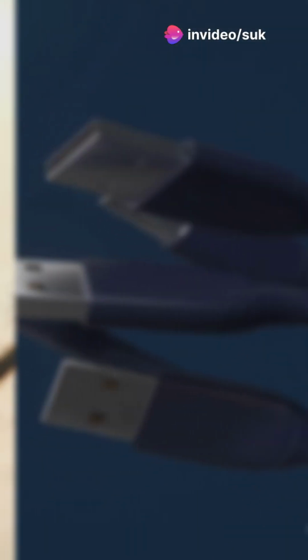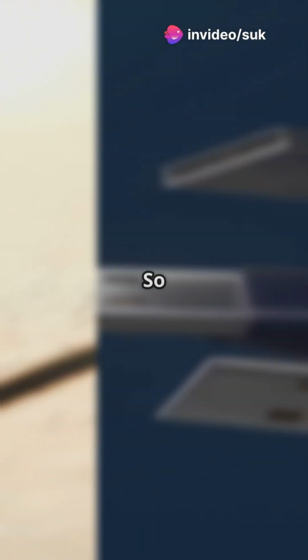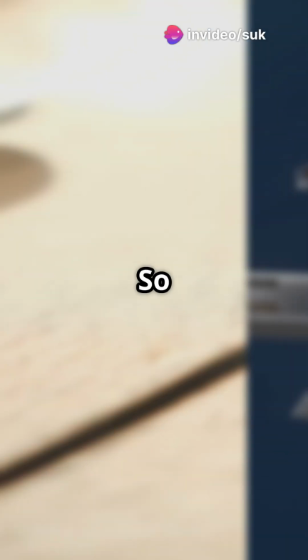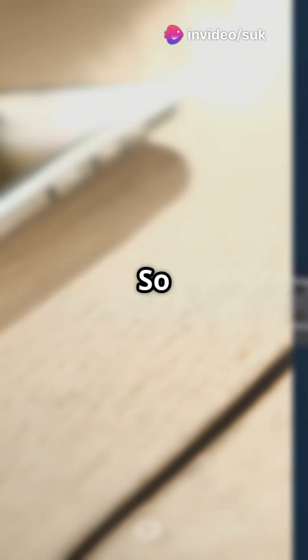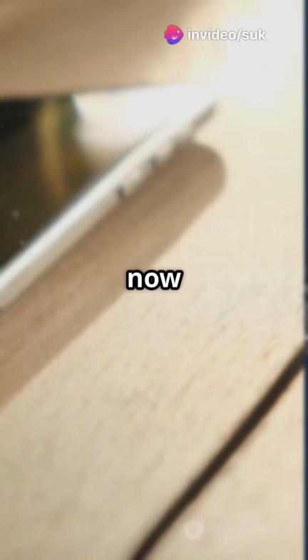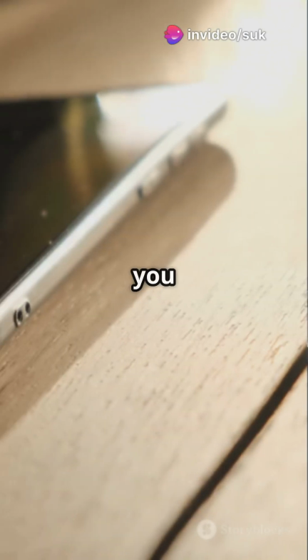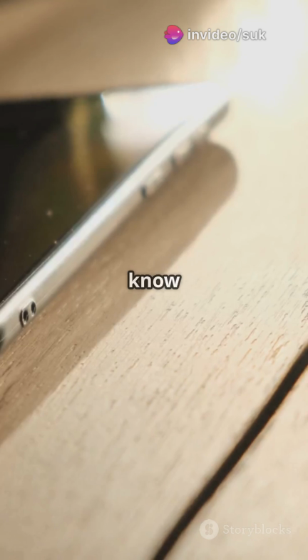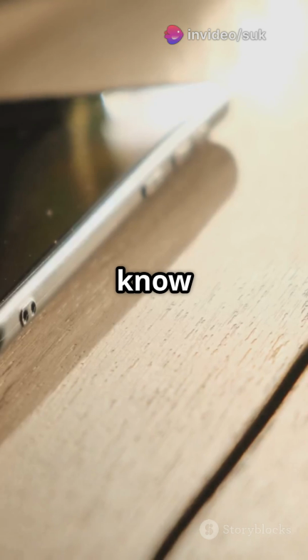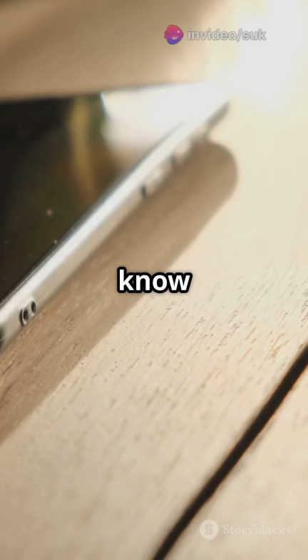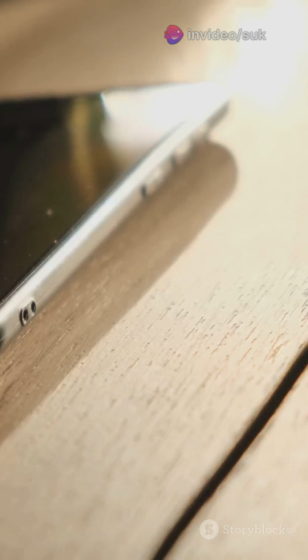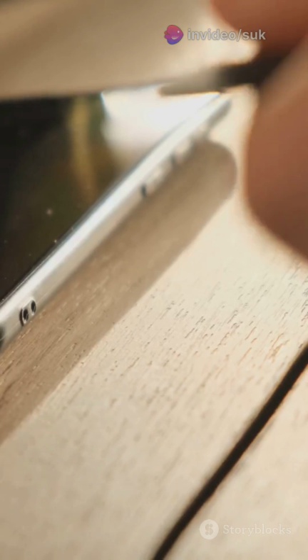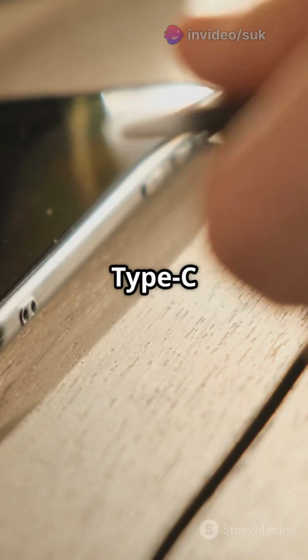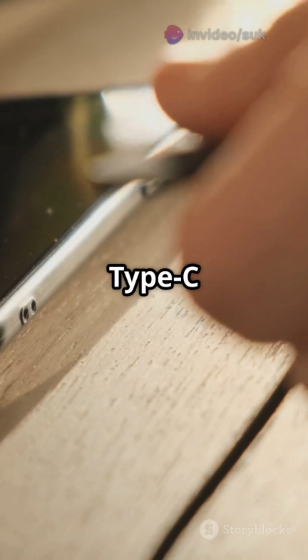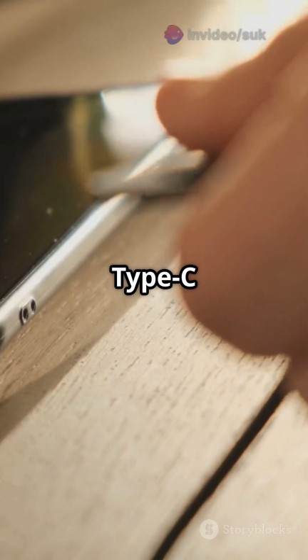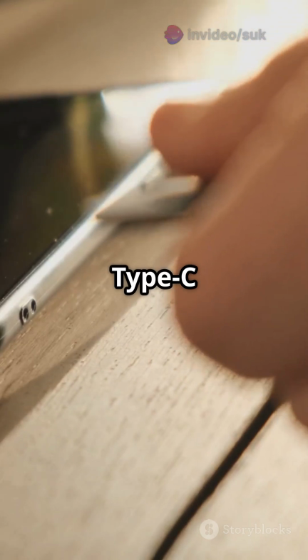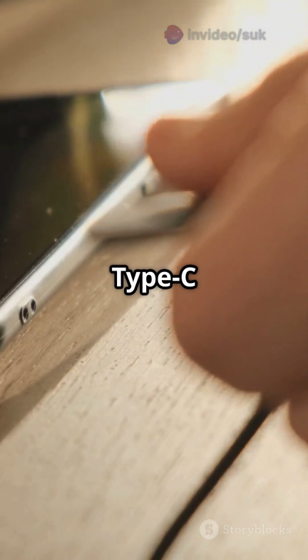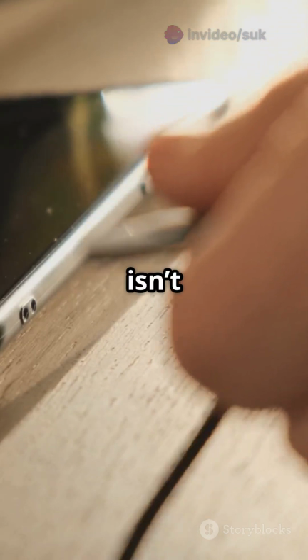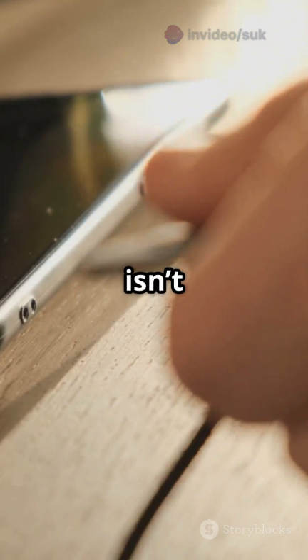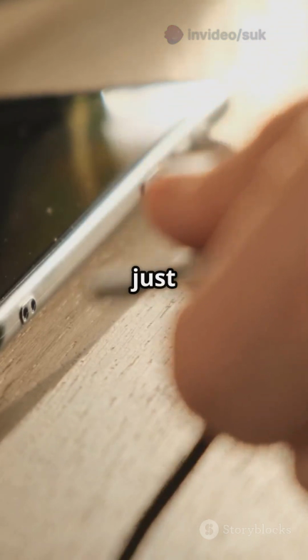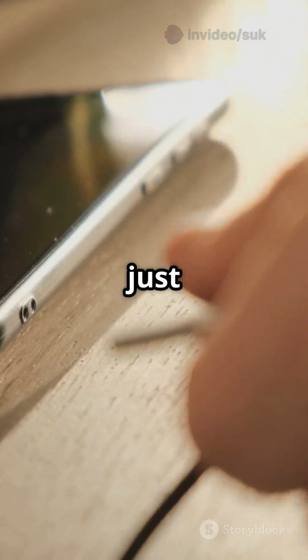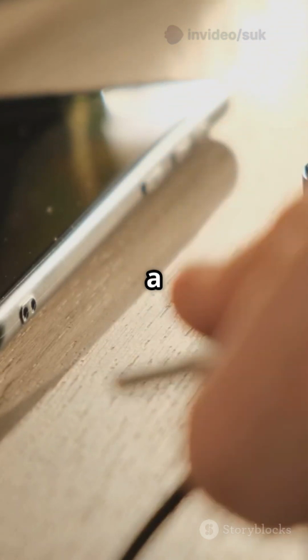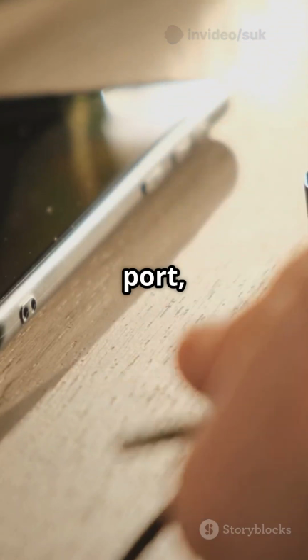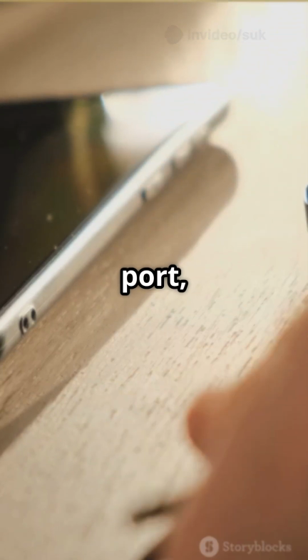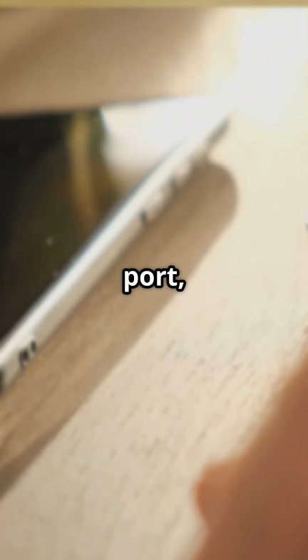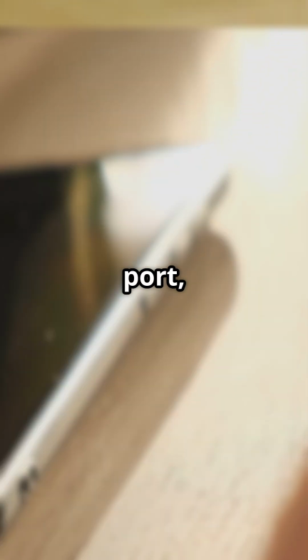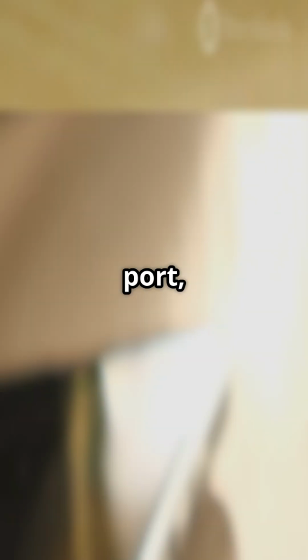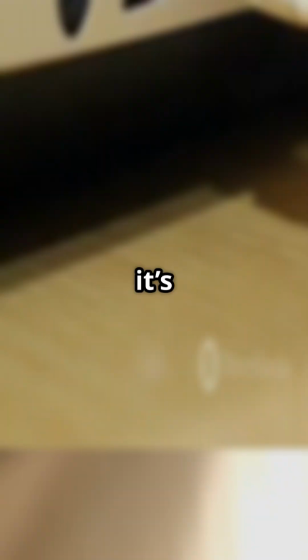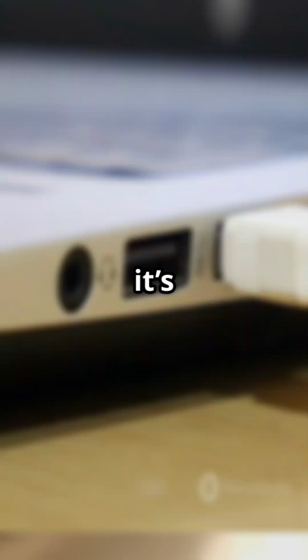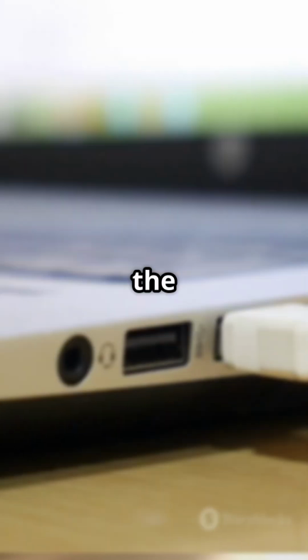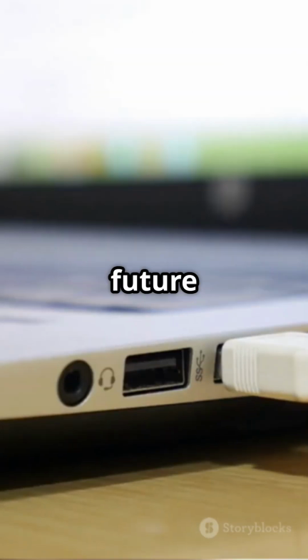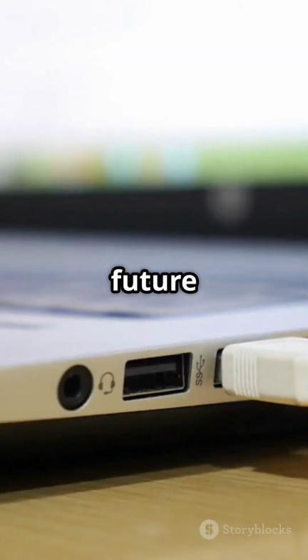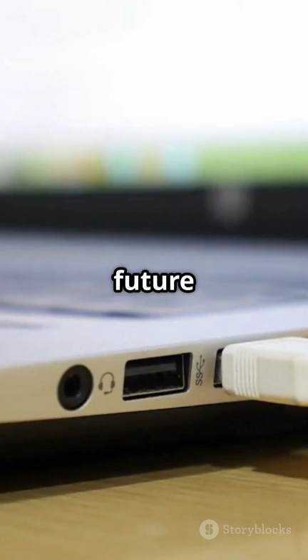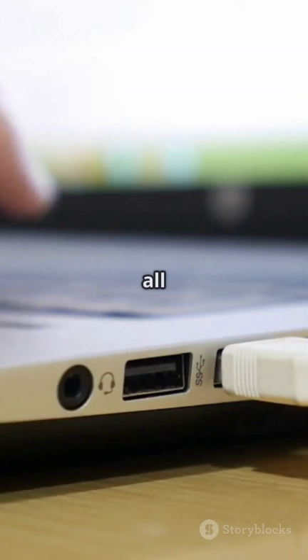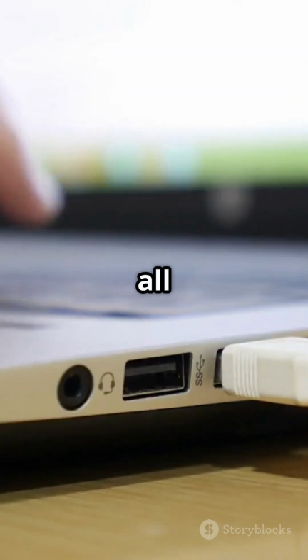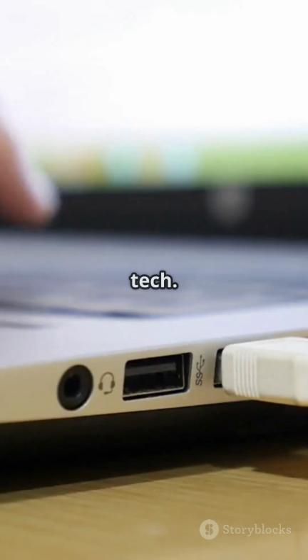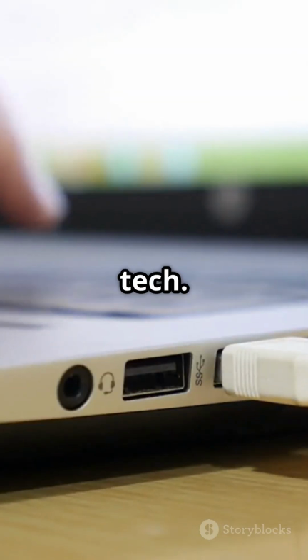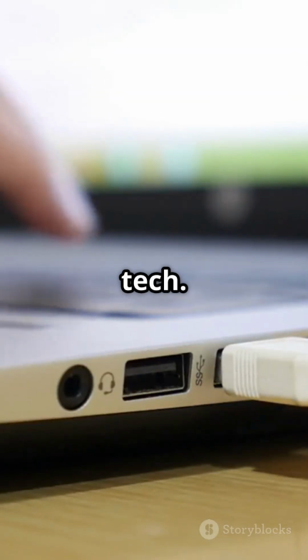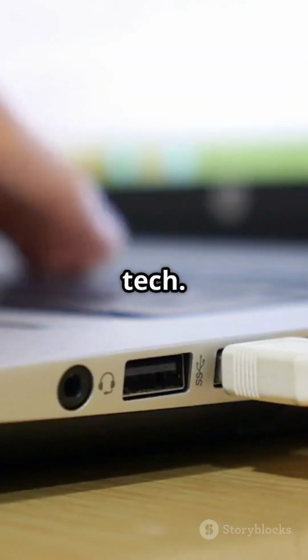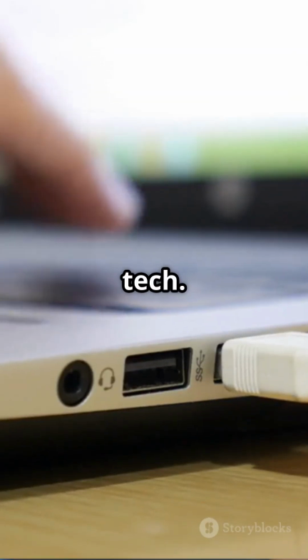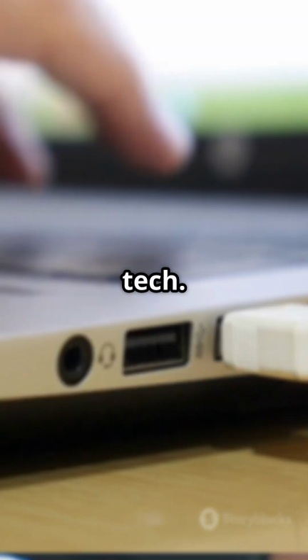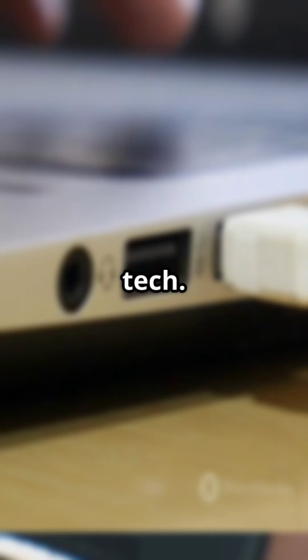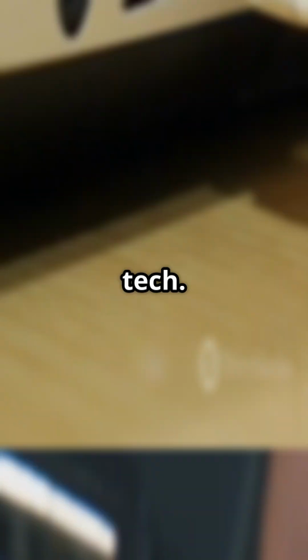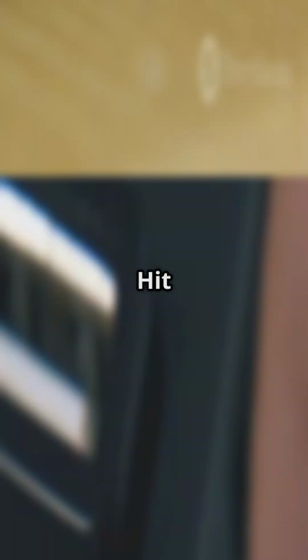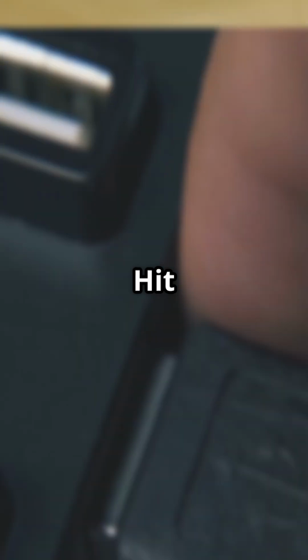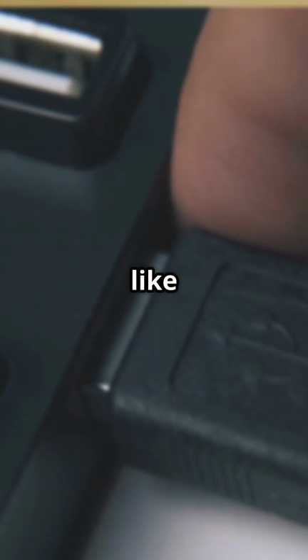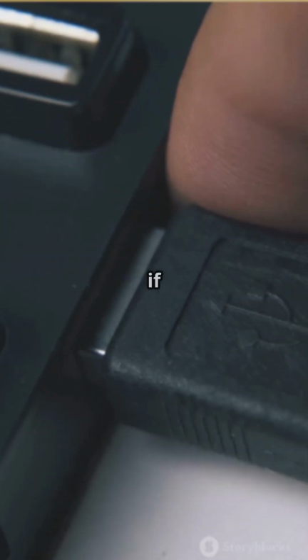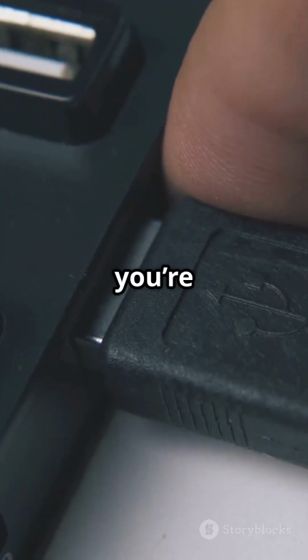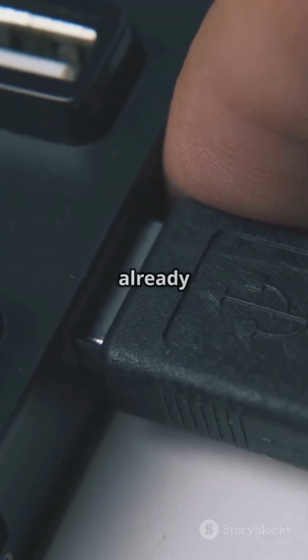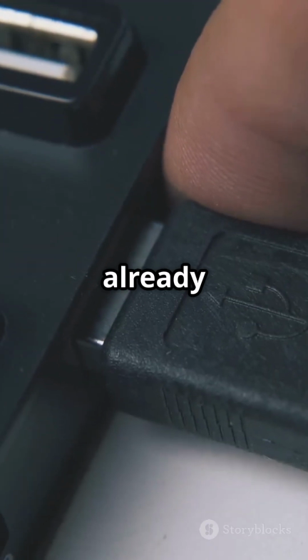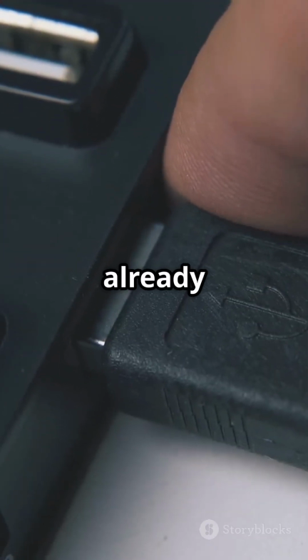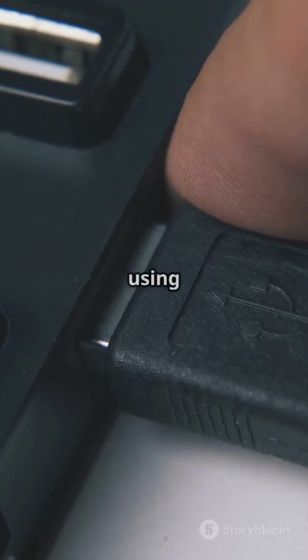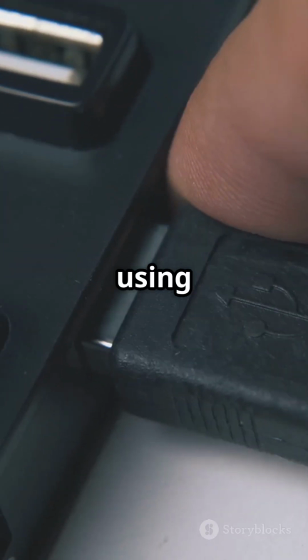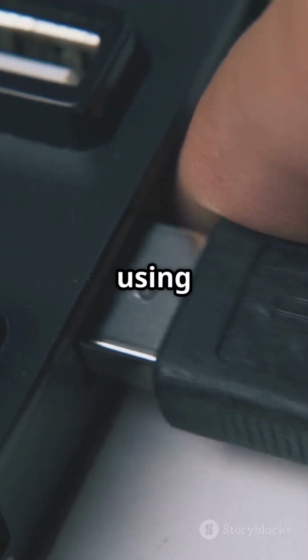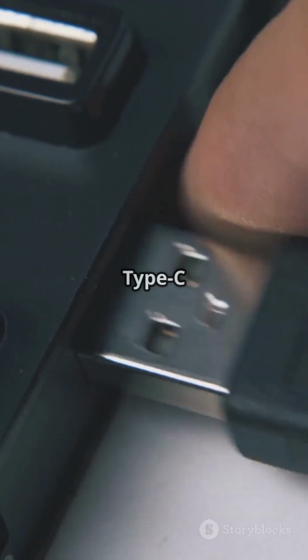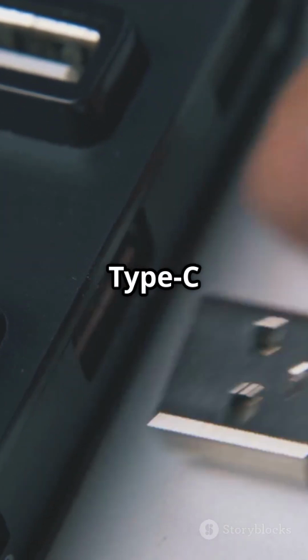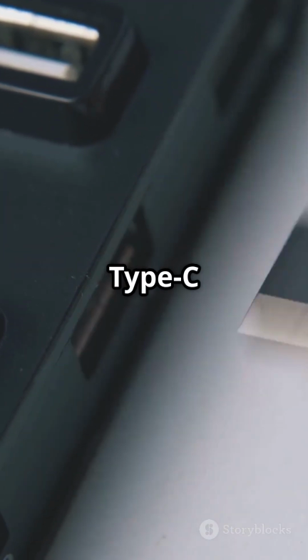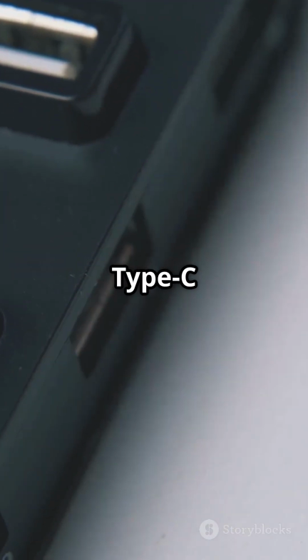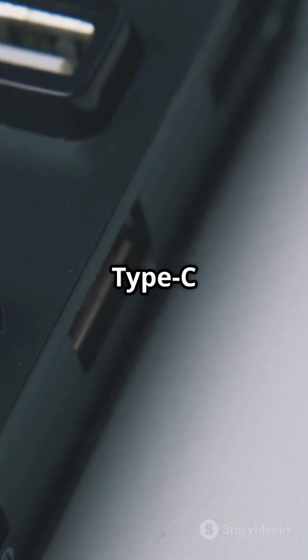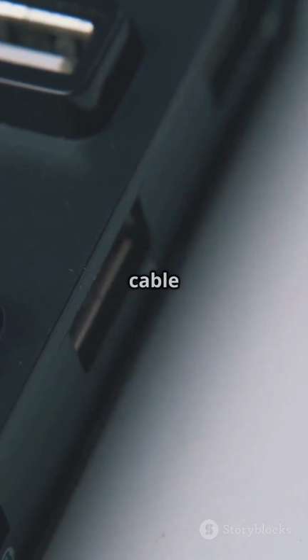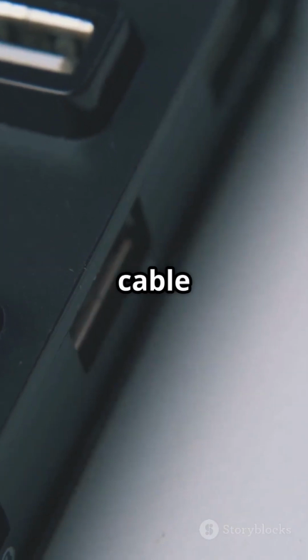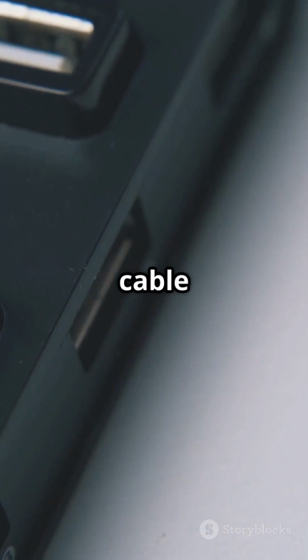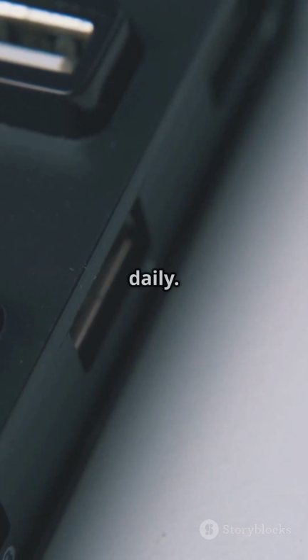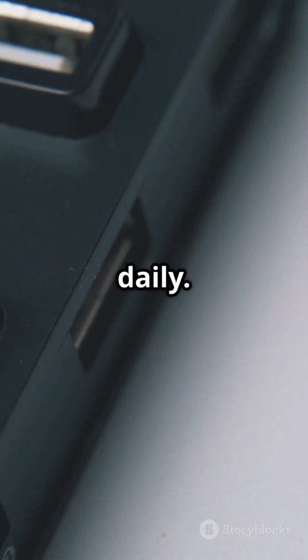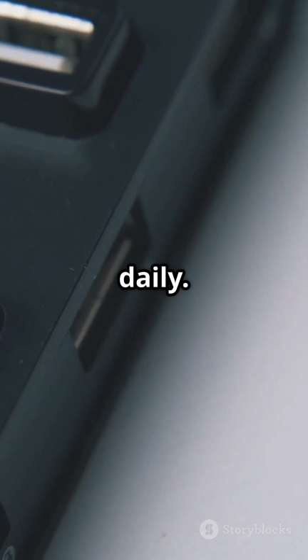So now you know — Type-C isn't just a port, it's the future of all tech. Hit like if you're already using a Type-C cable daily.